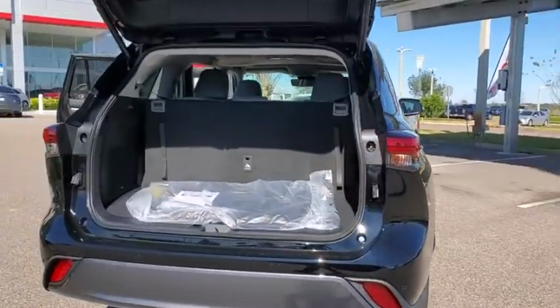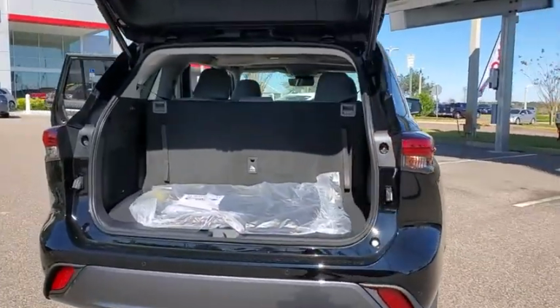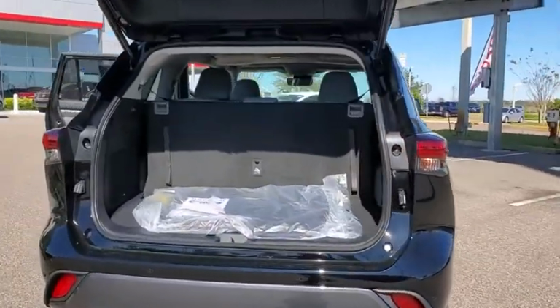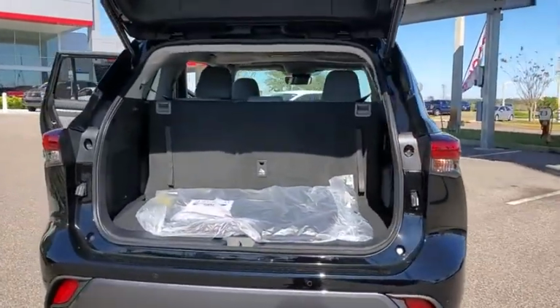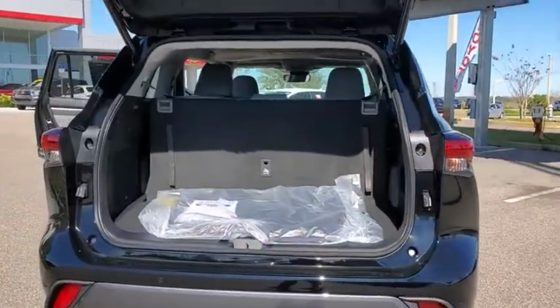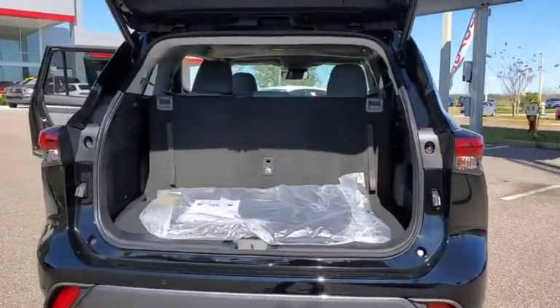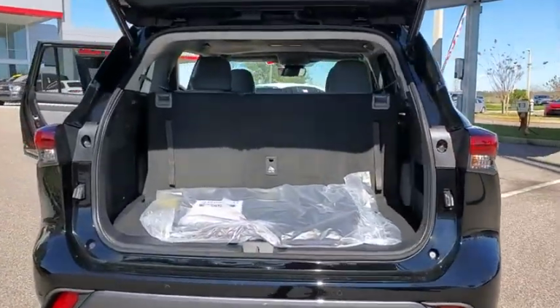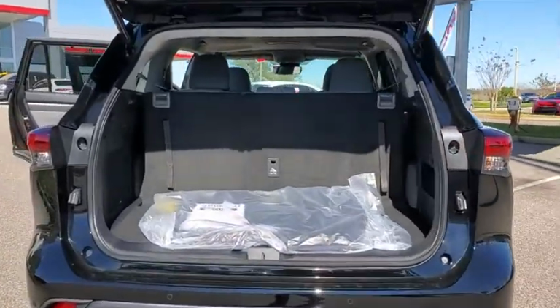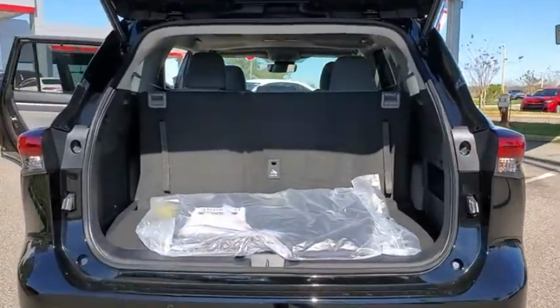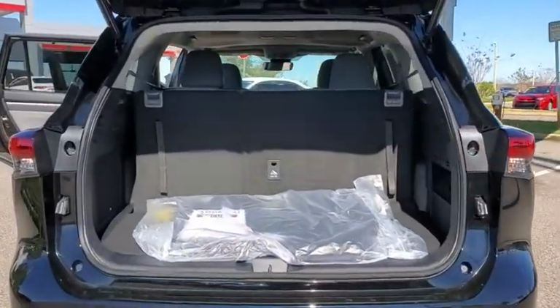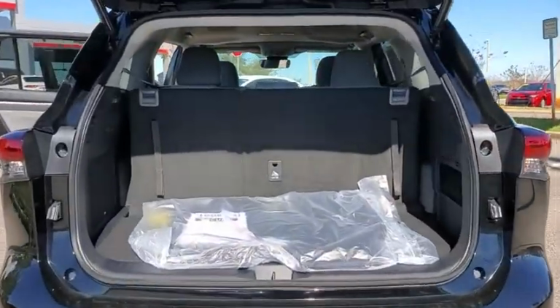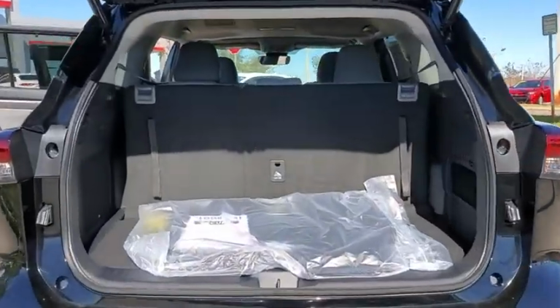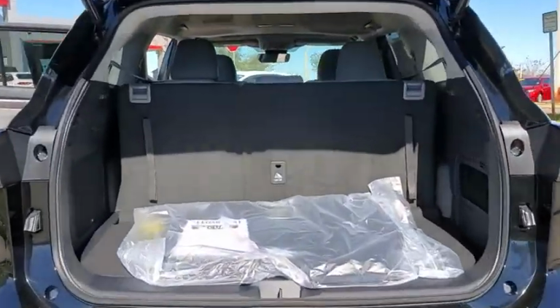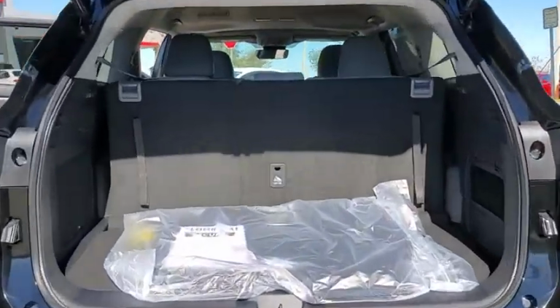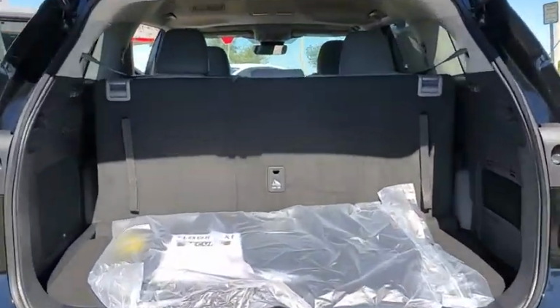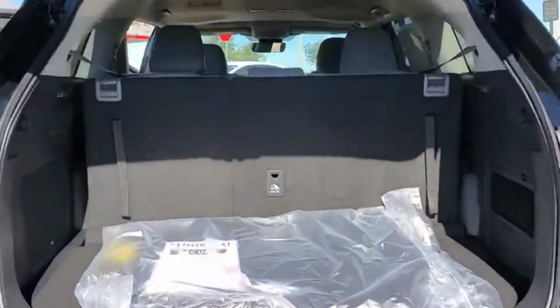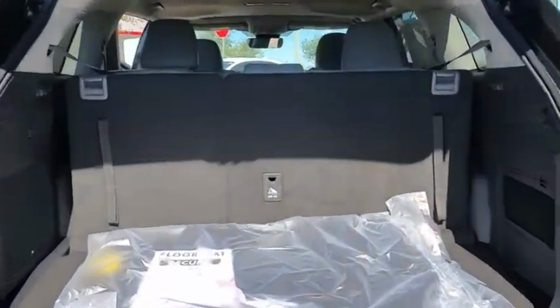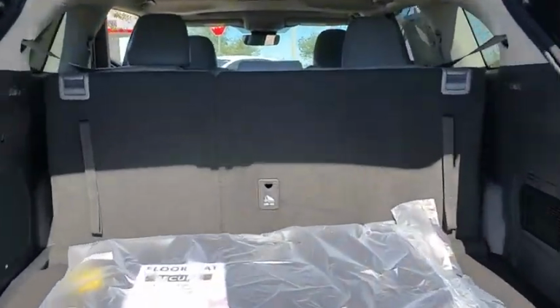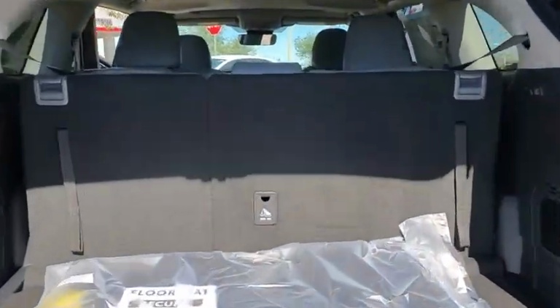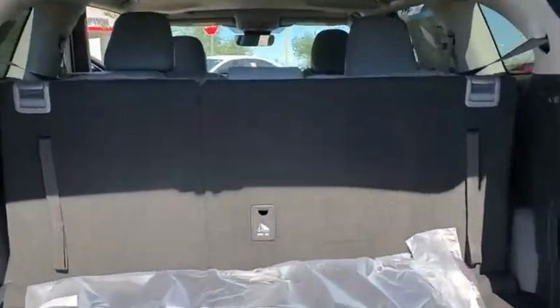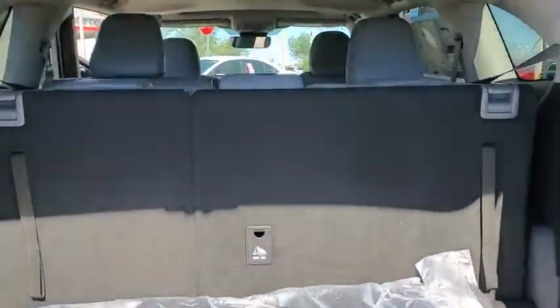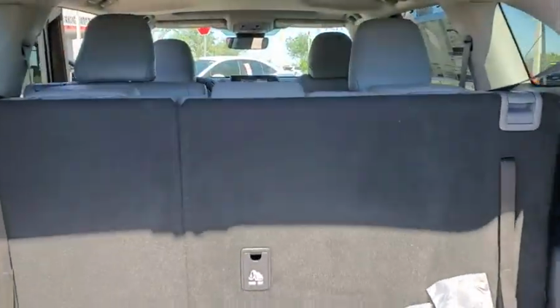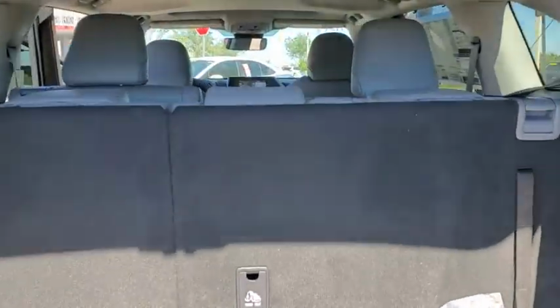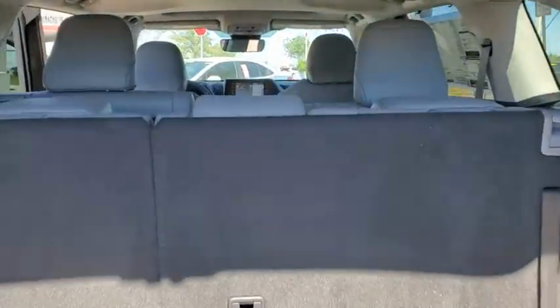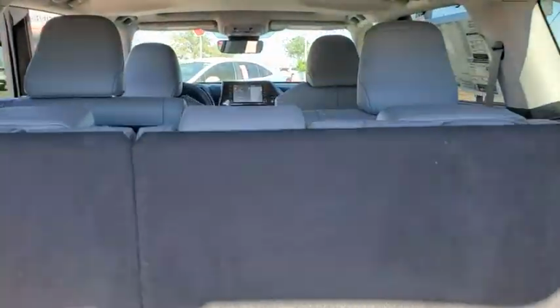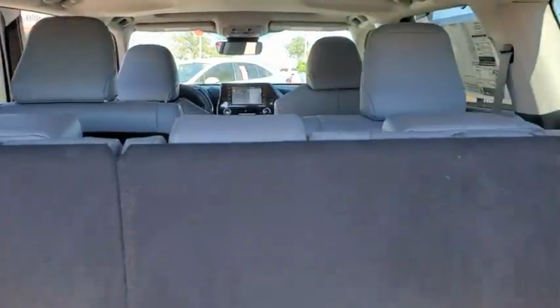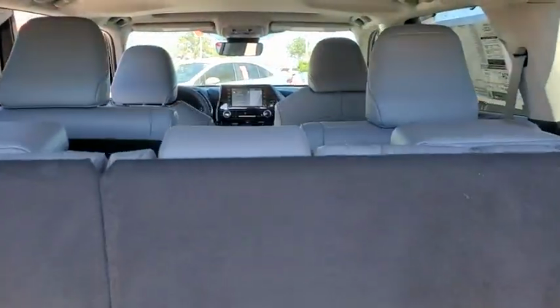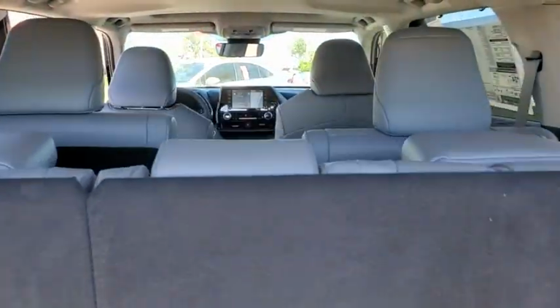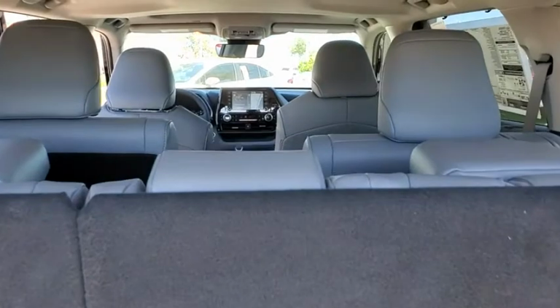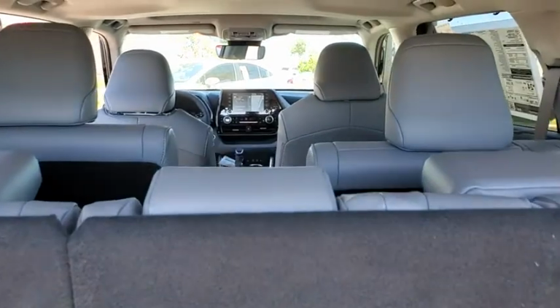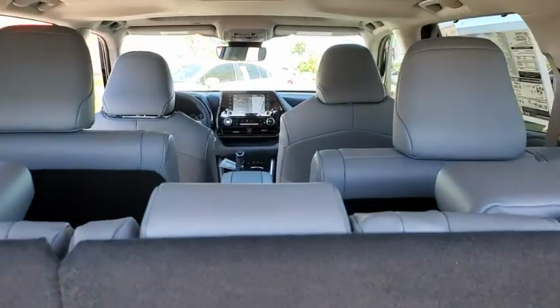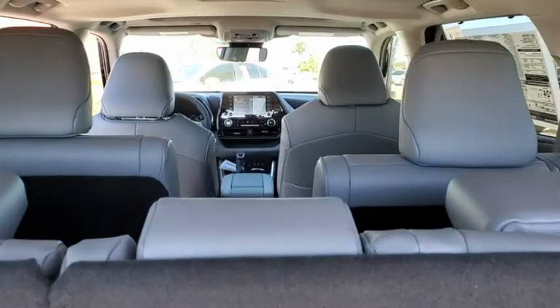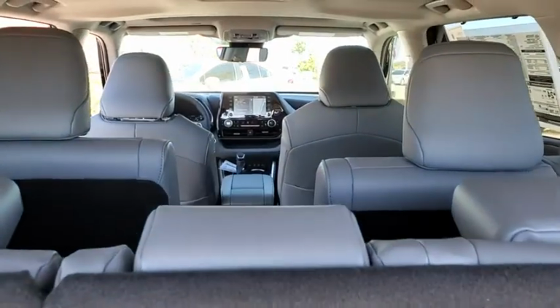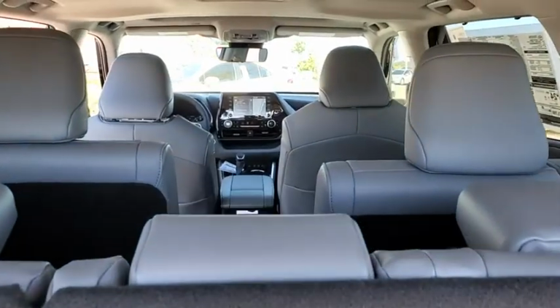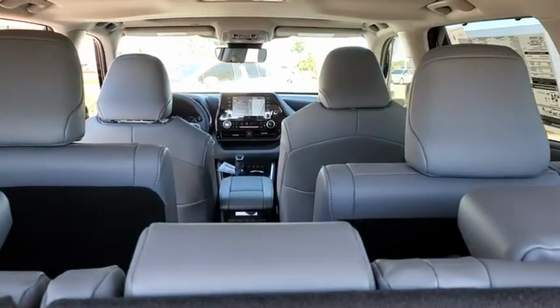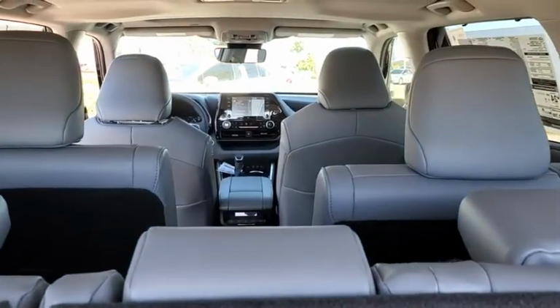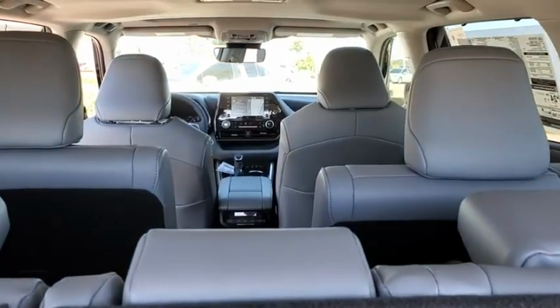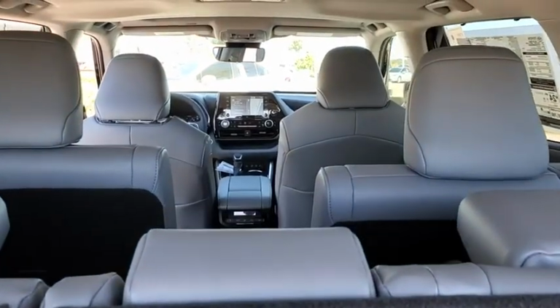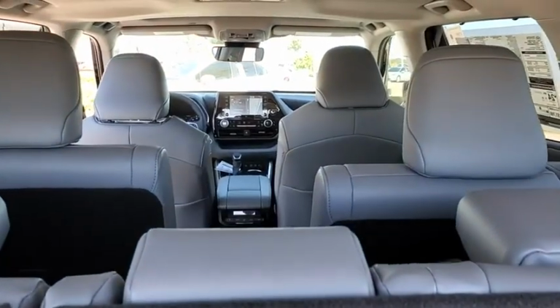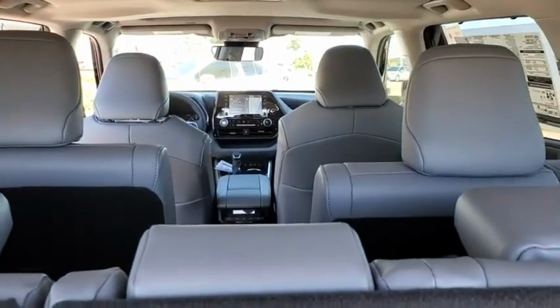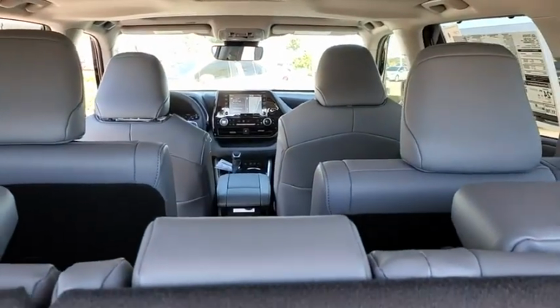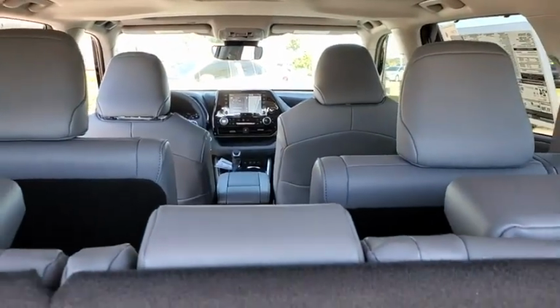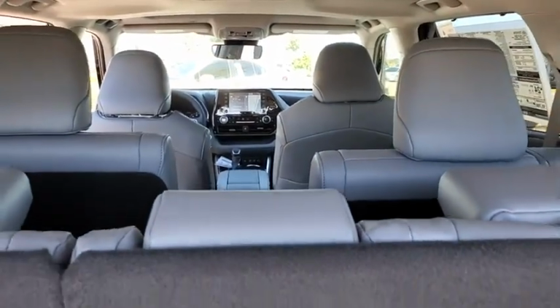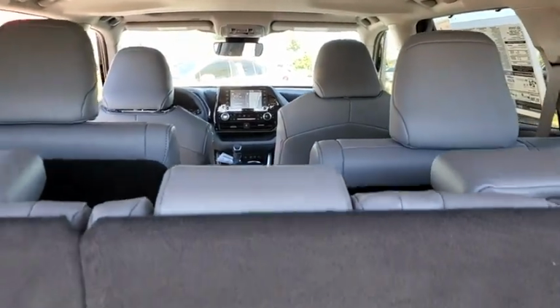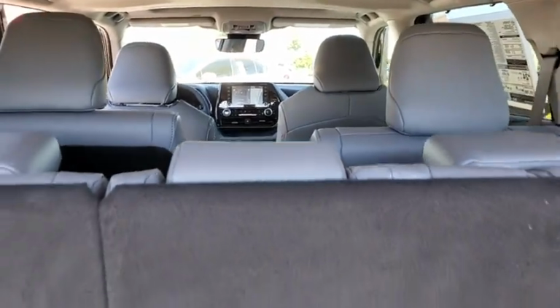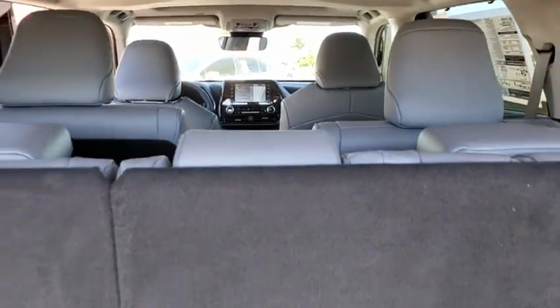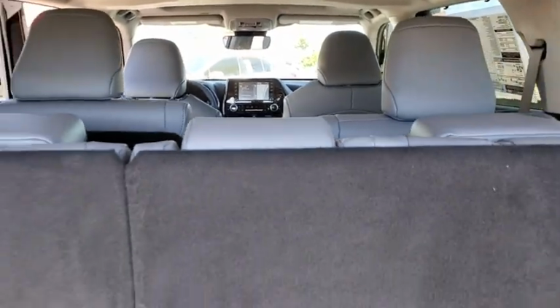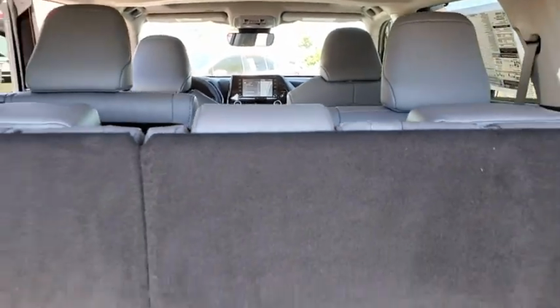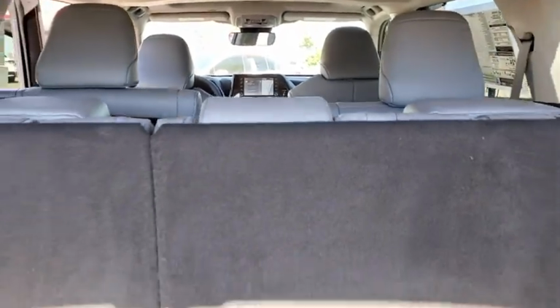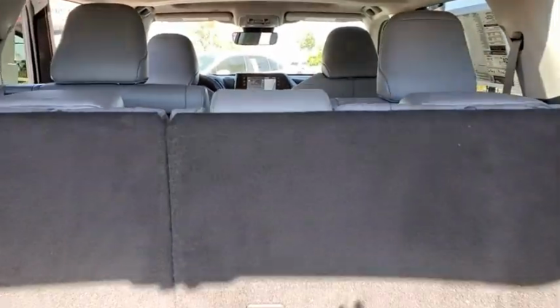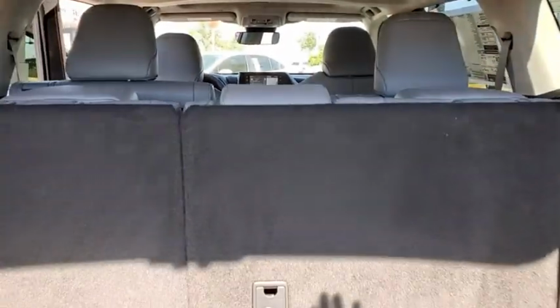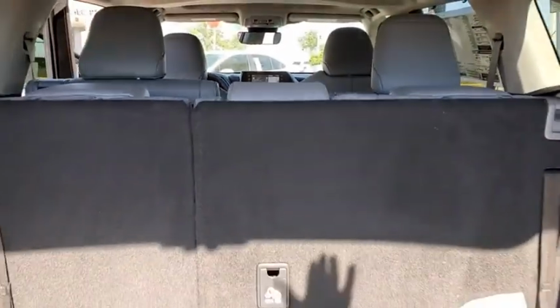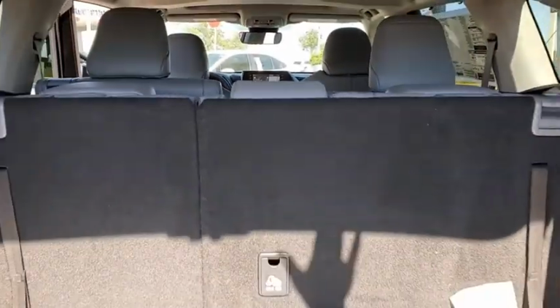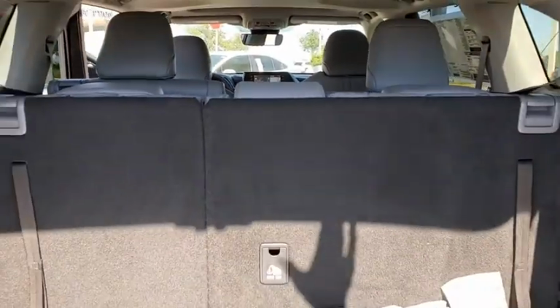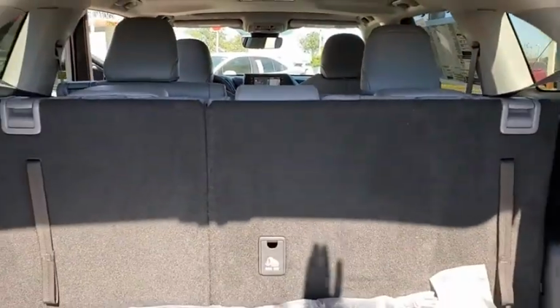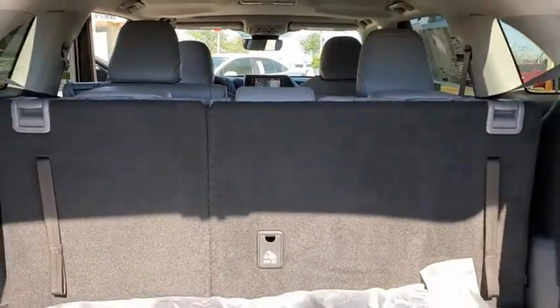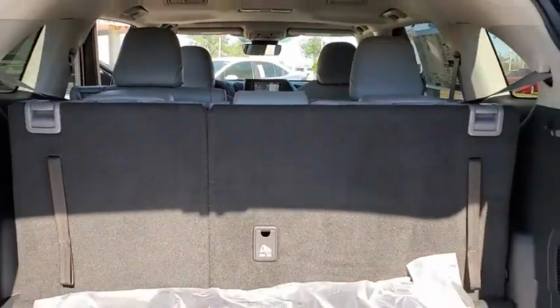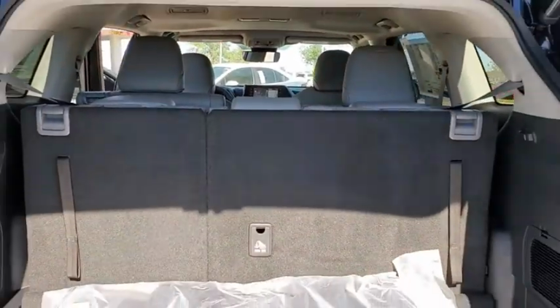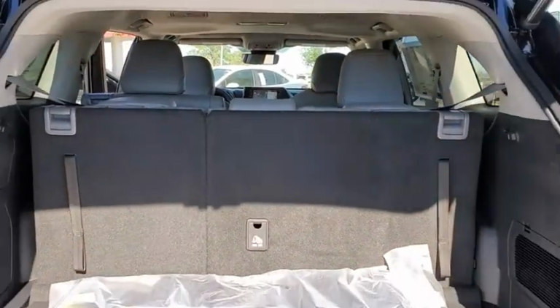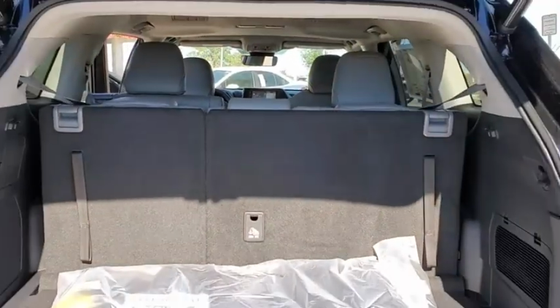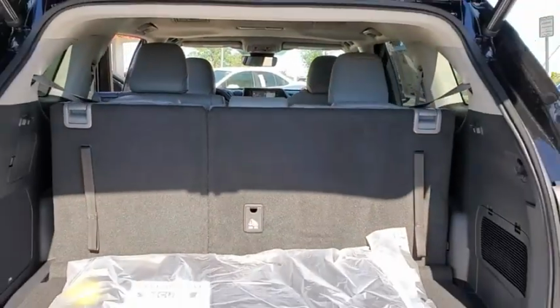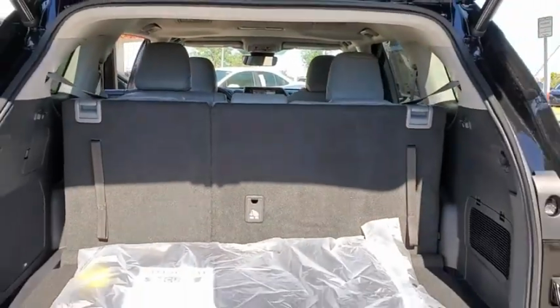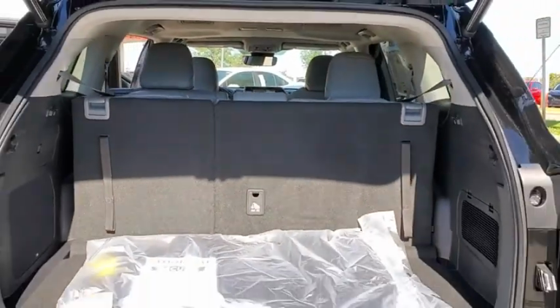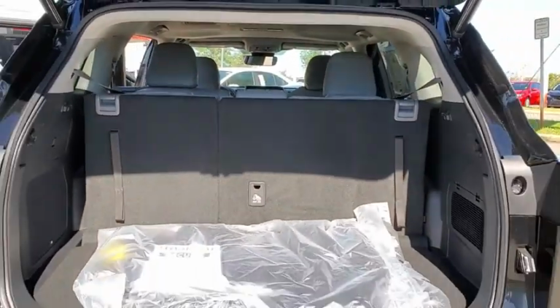A 2010 Top Safety Pick, the Highlander is where substance meets style. Here are some of this vehicle's great options.